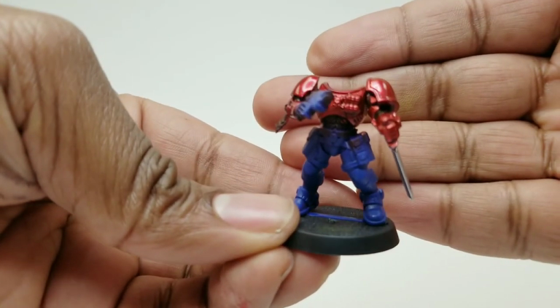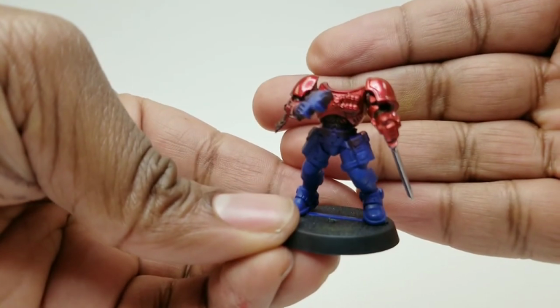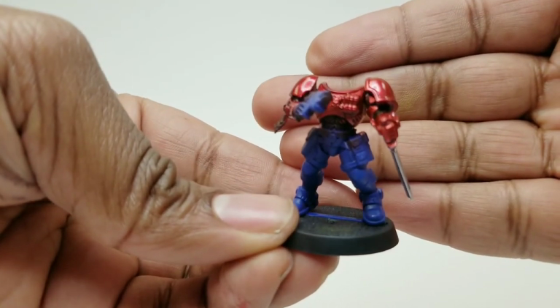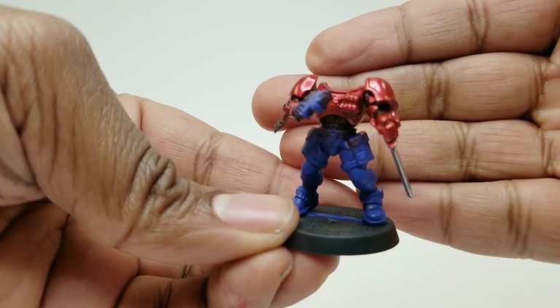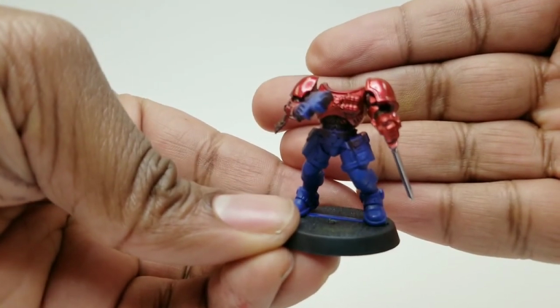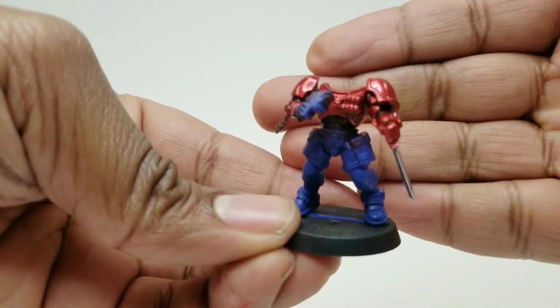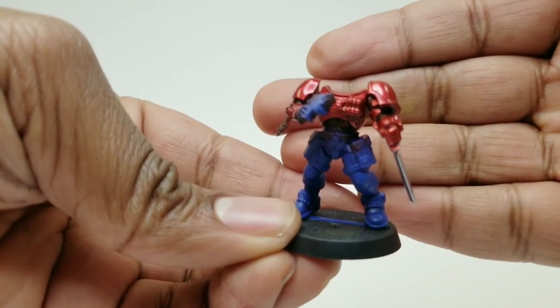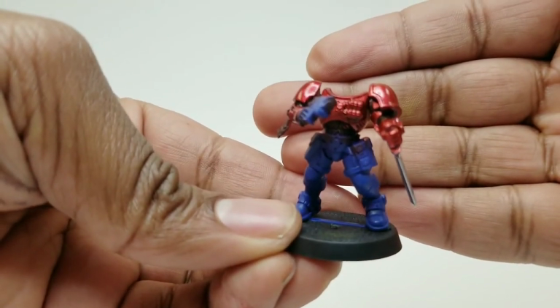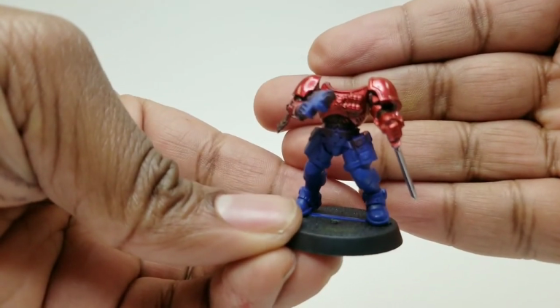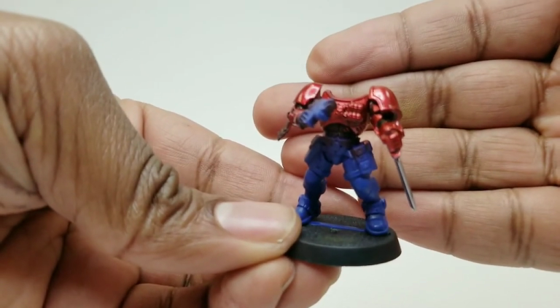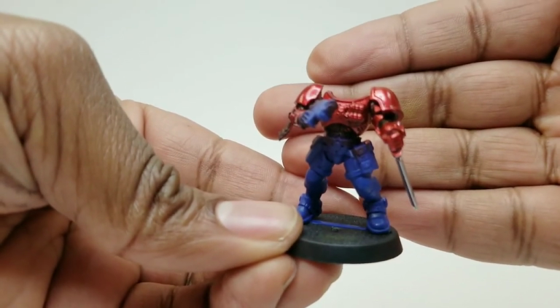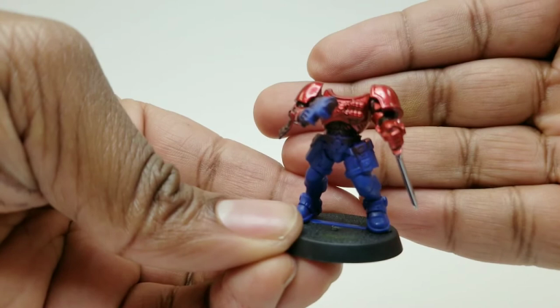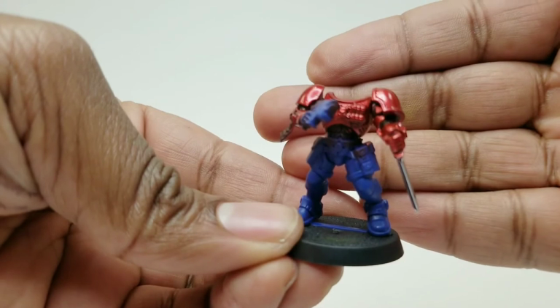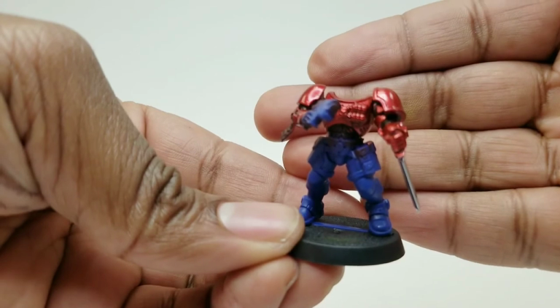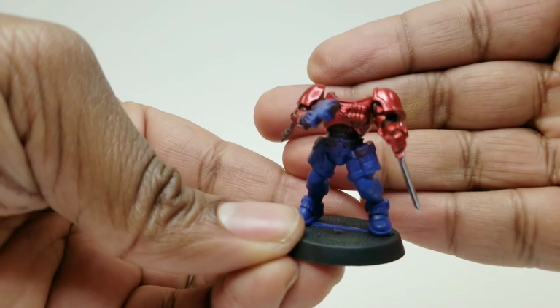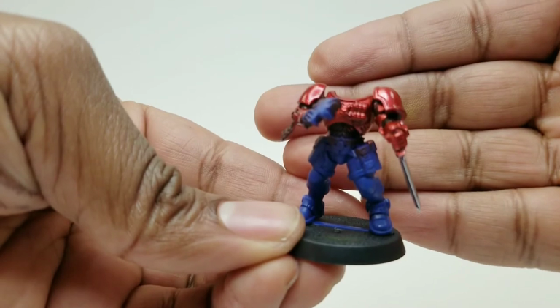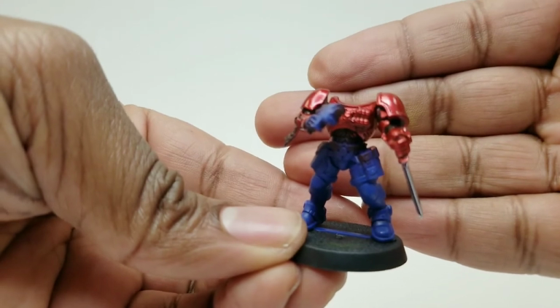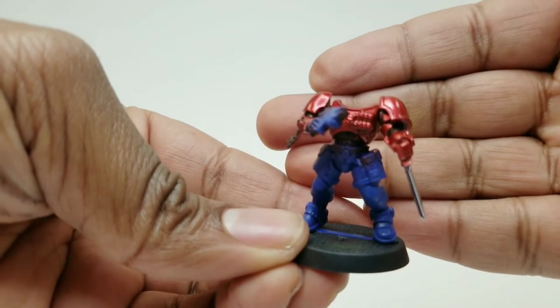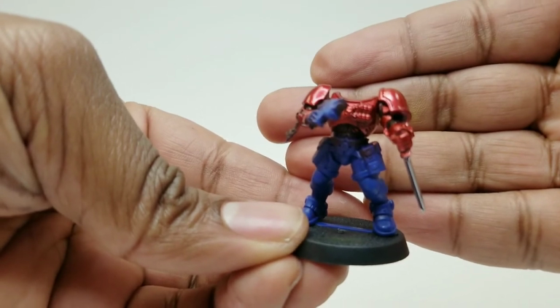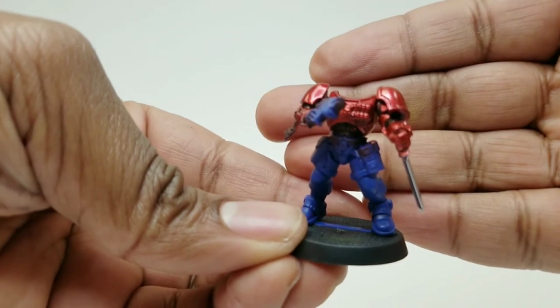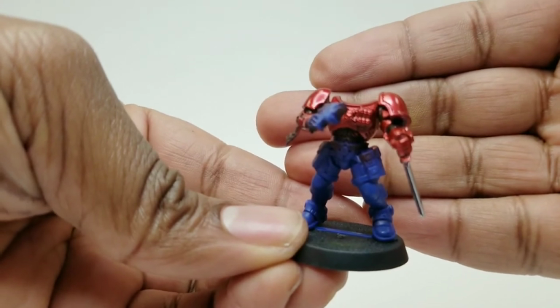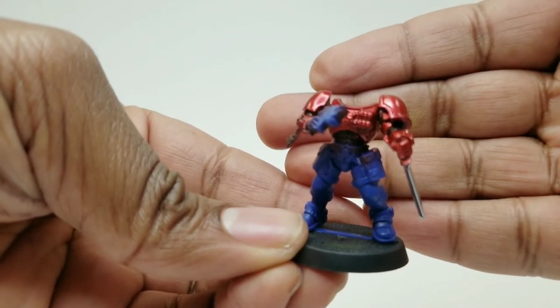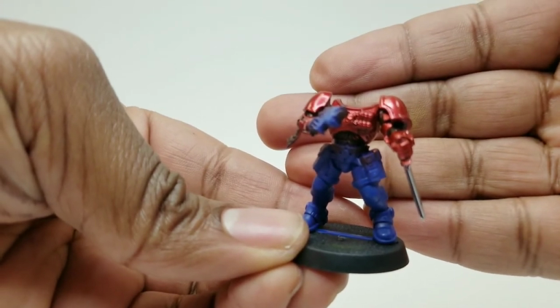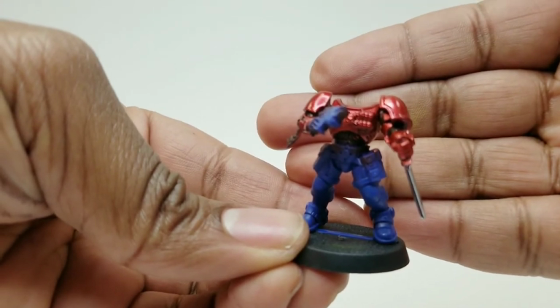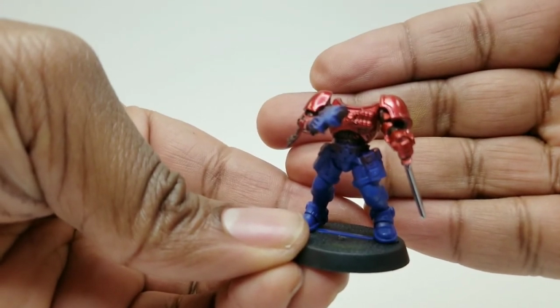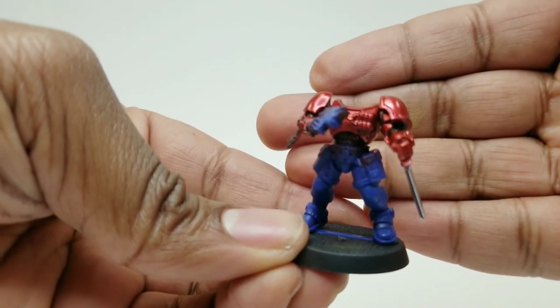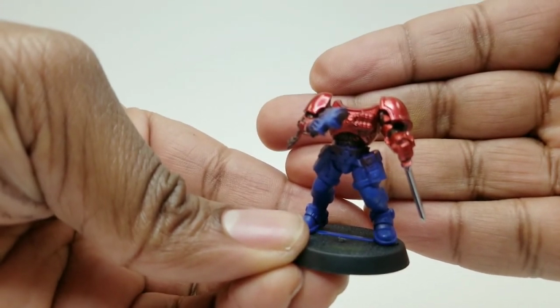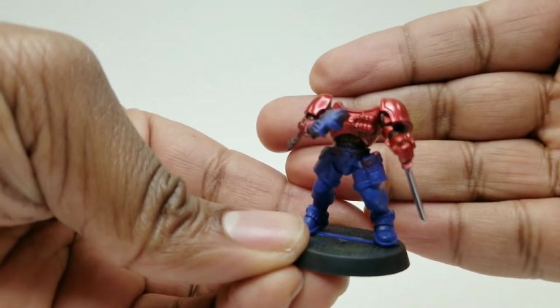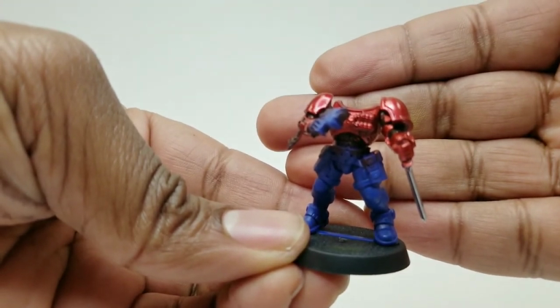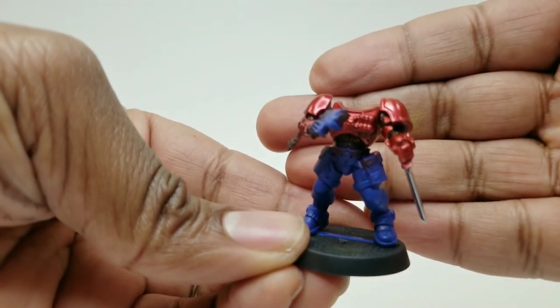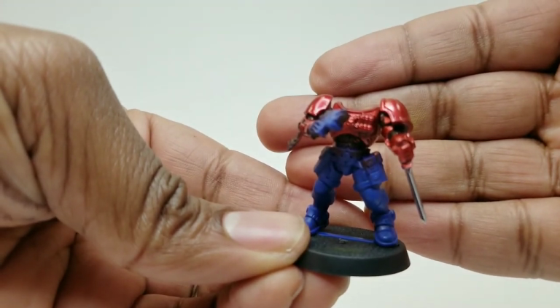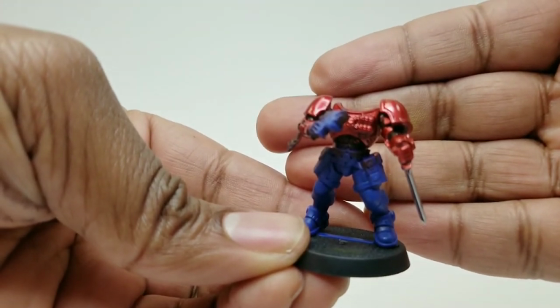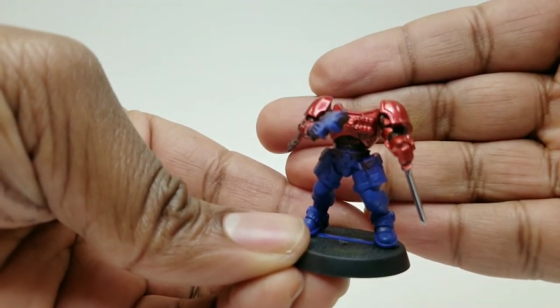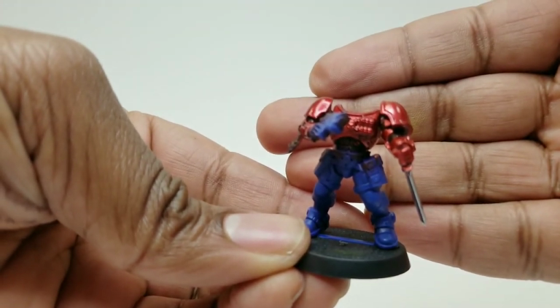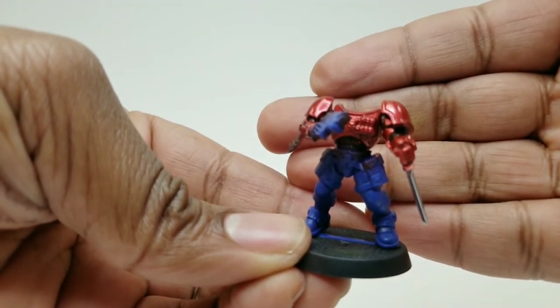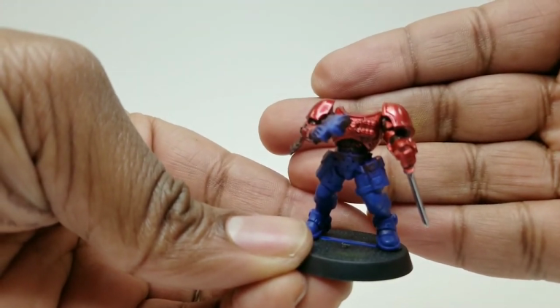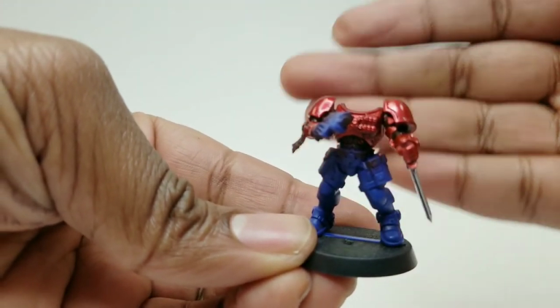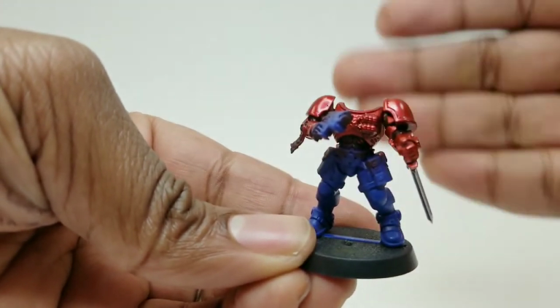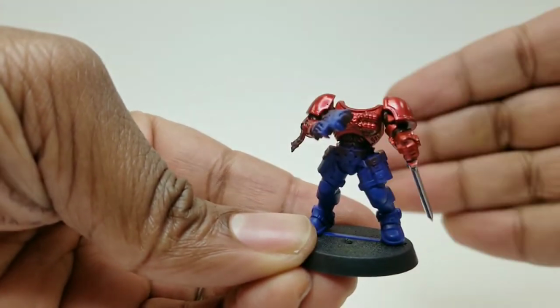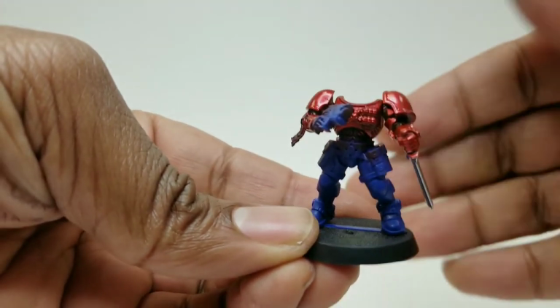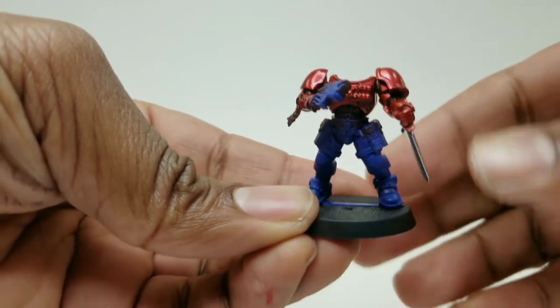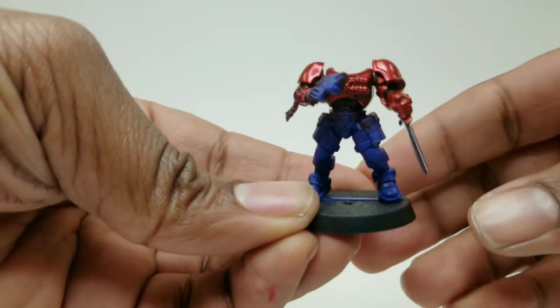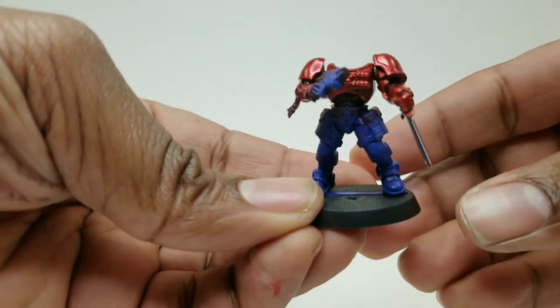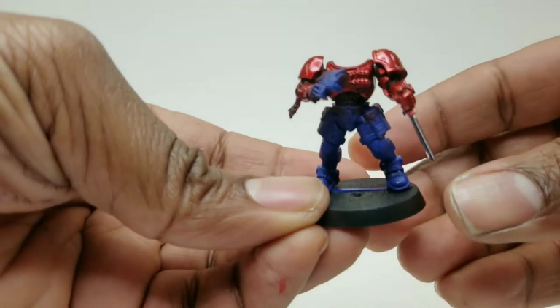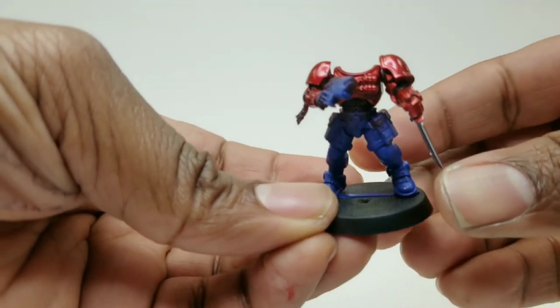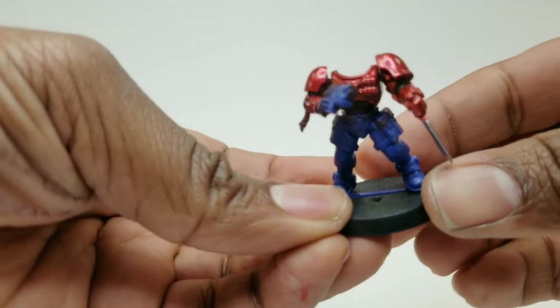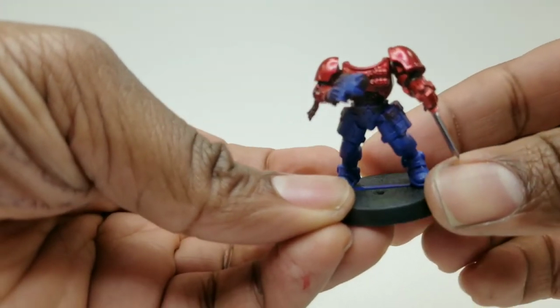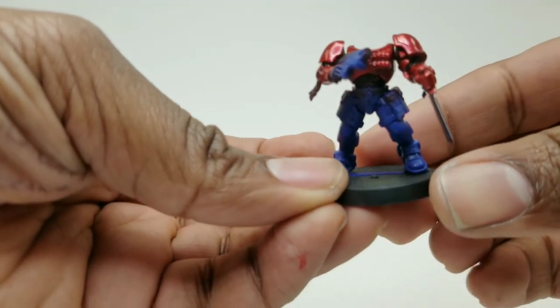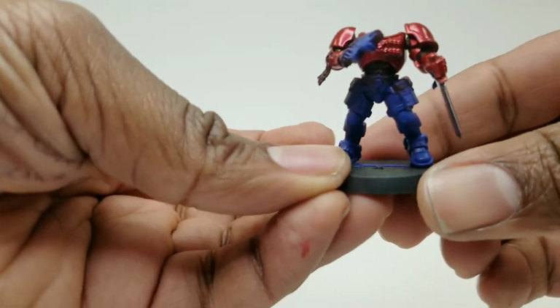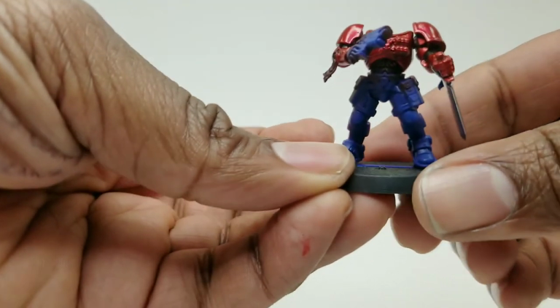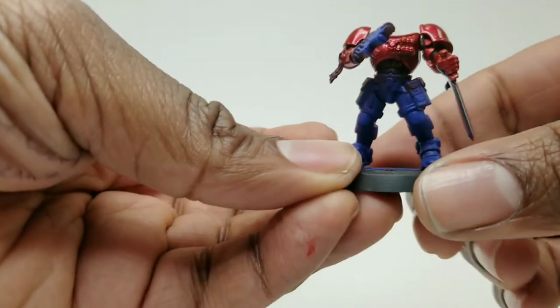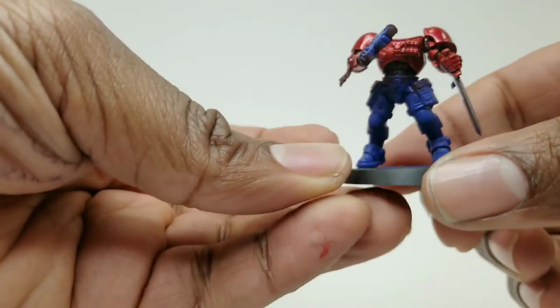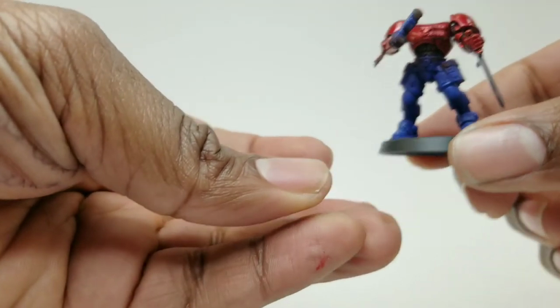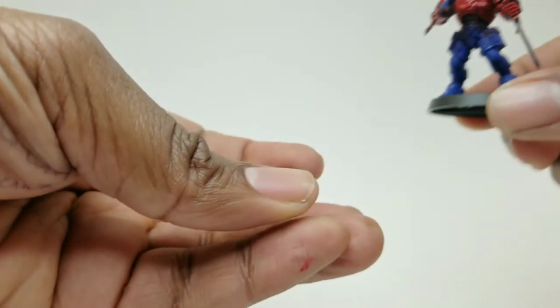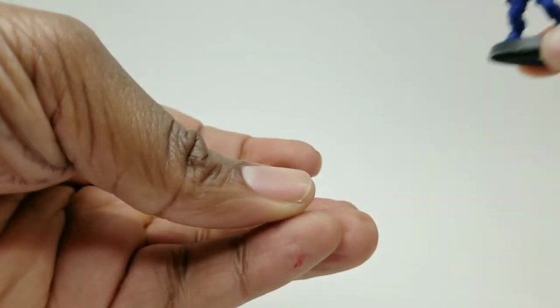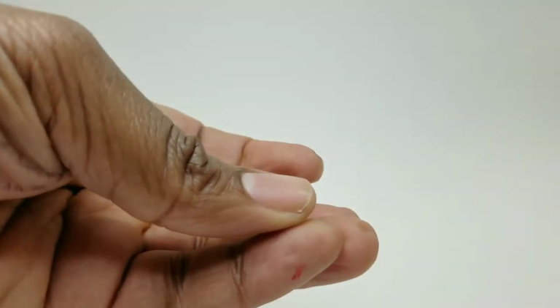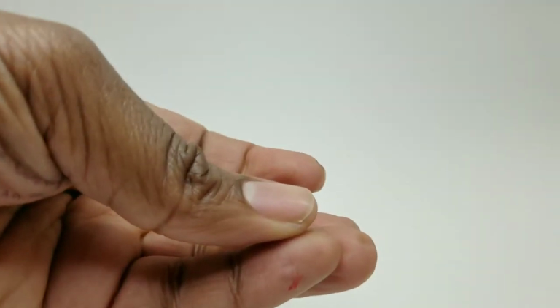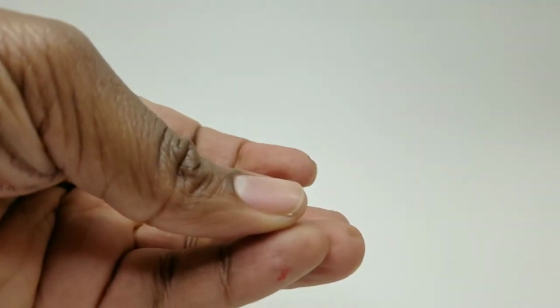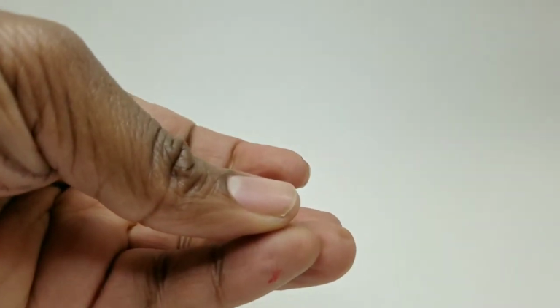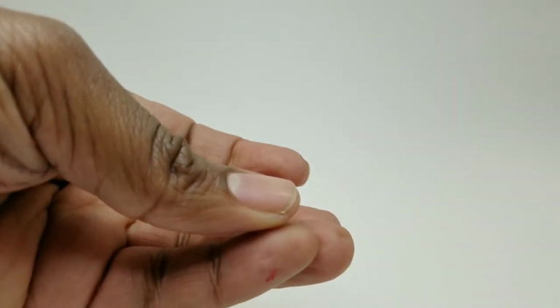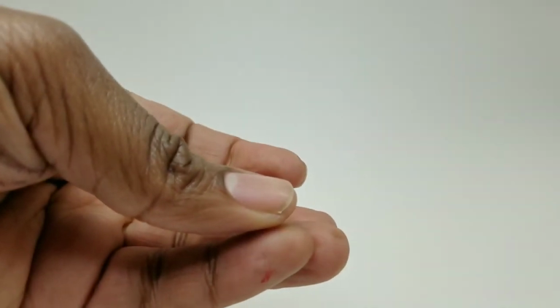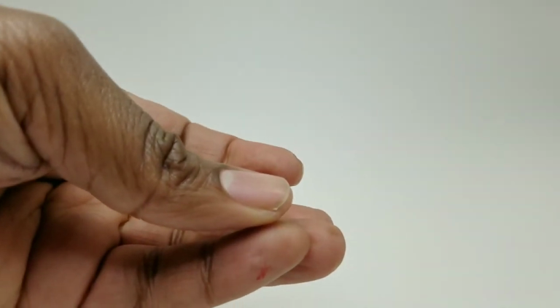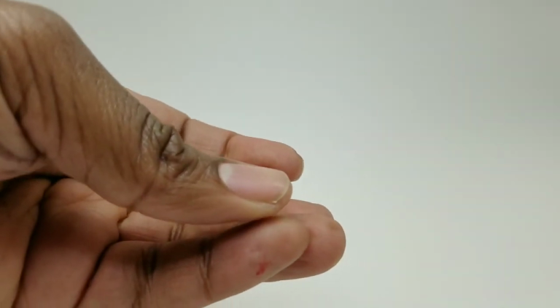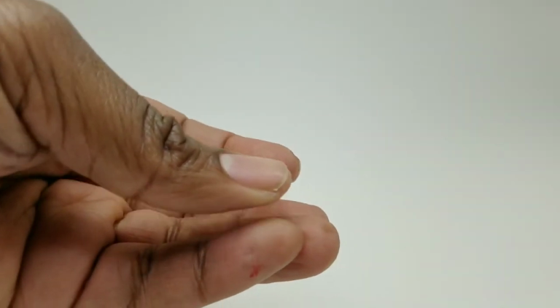You really won't see these pop with color until you put the clears on — I'll show you exactly what I use for my clear coats in a second.